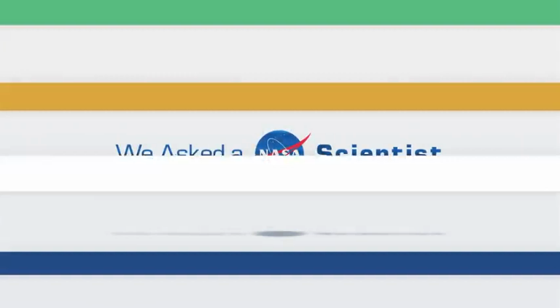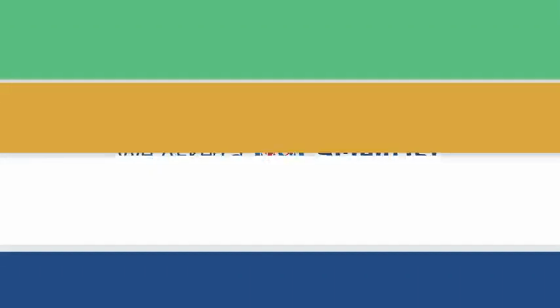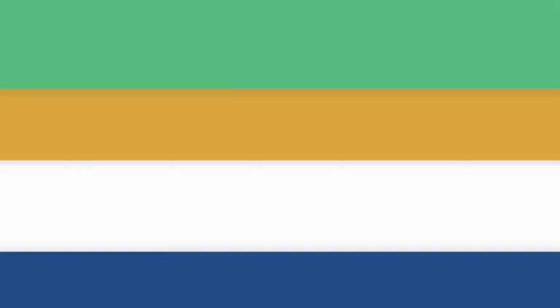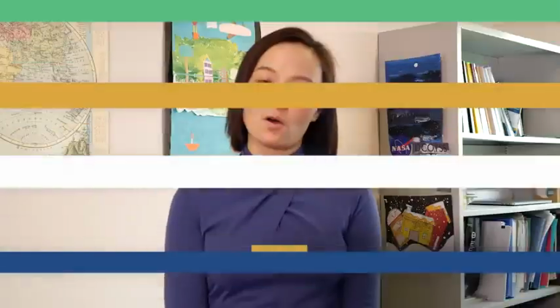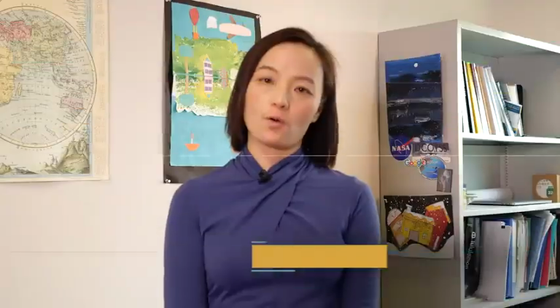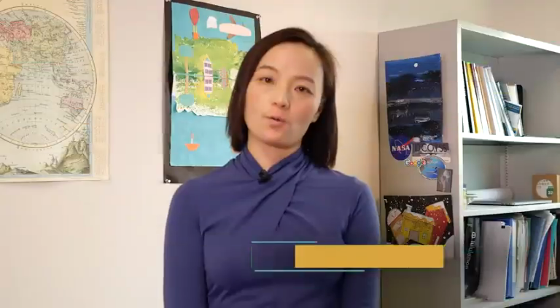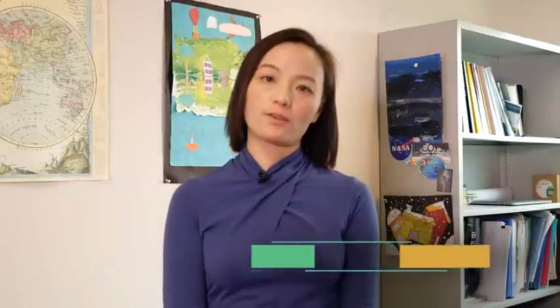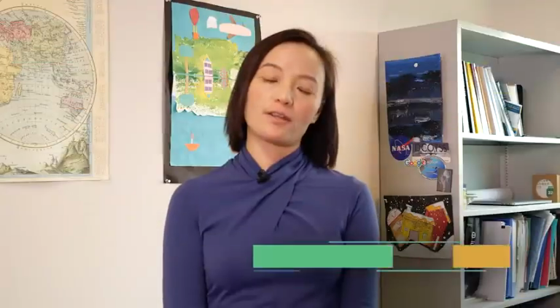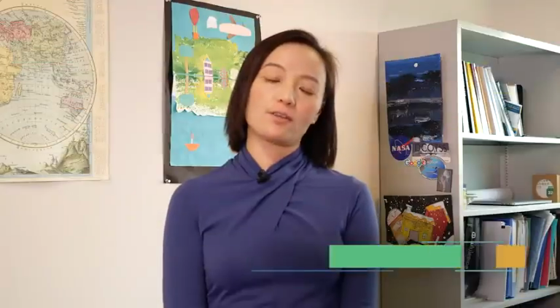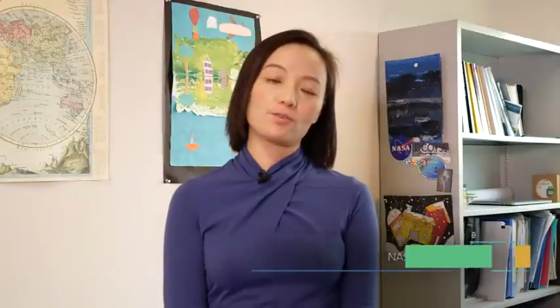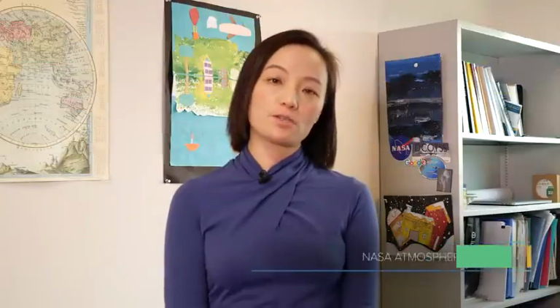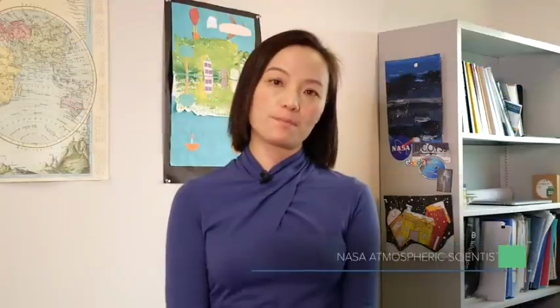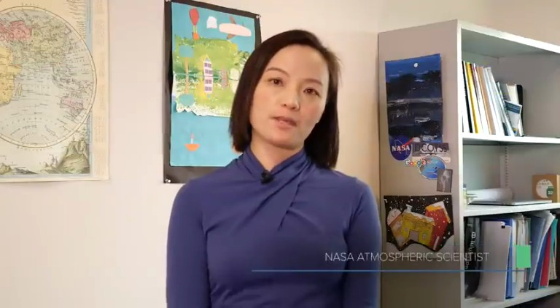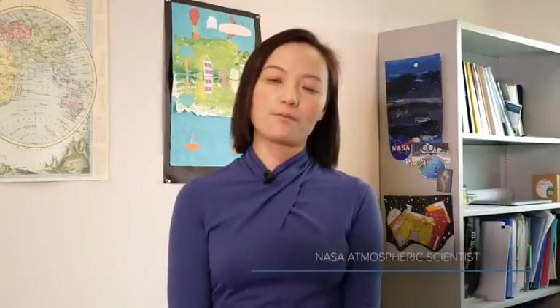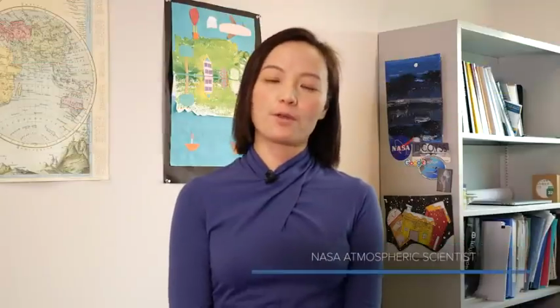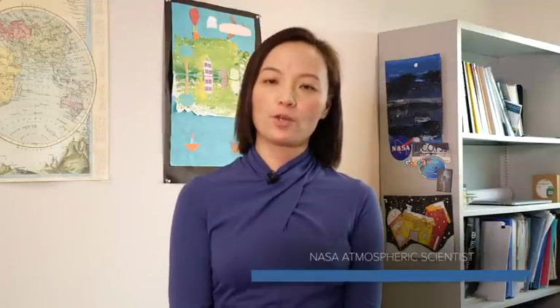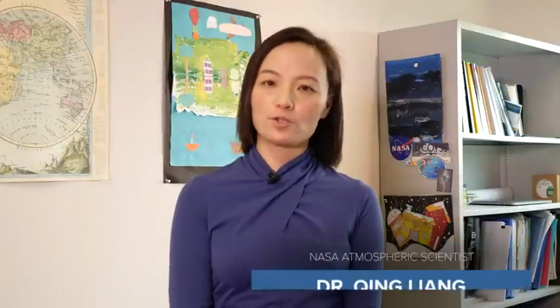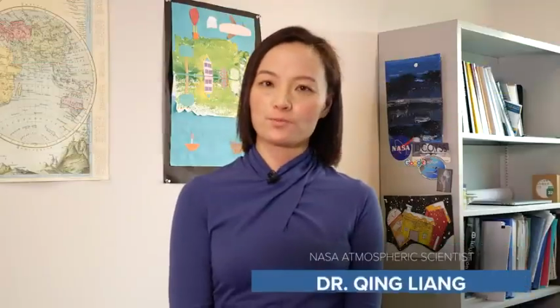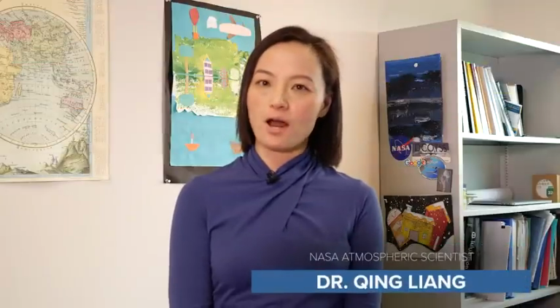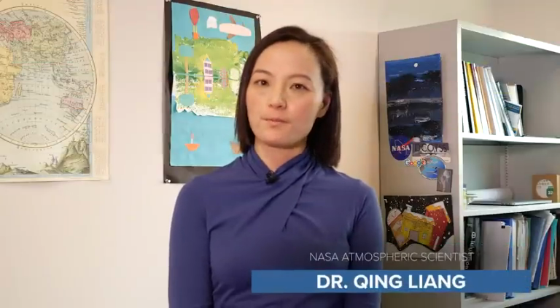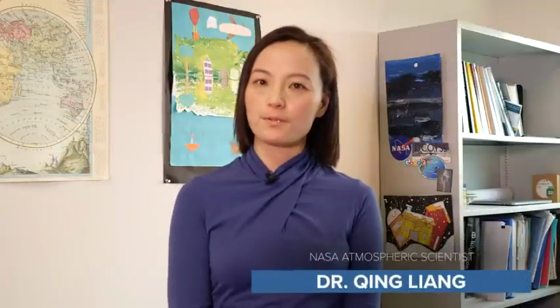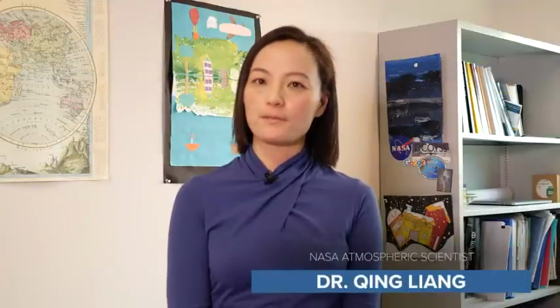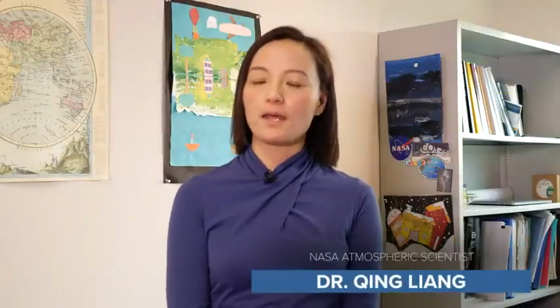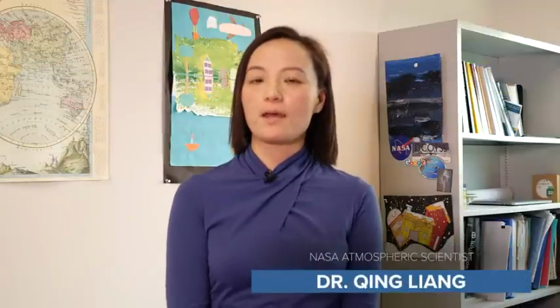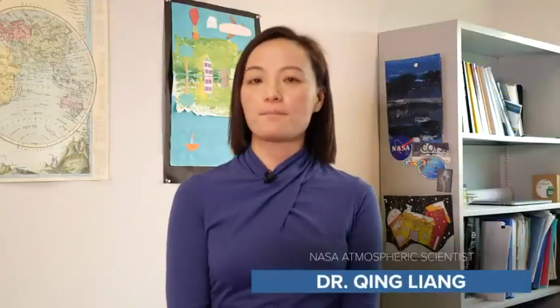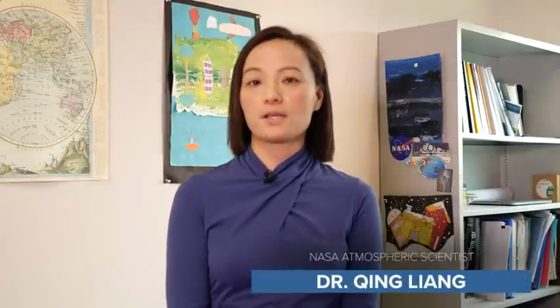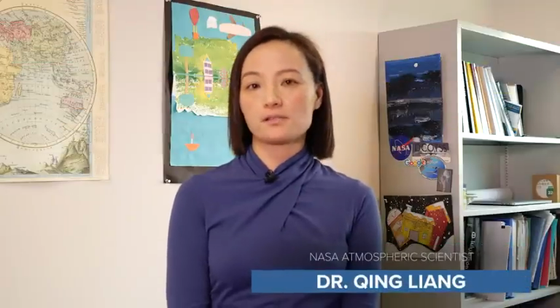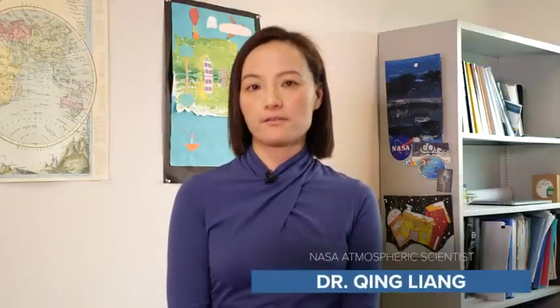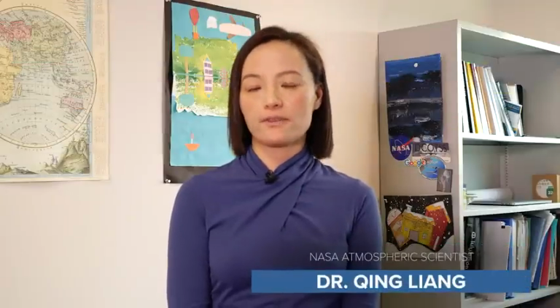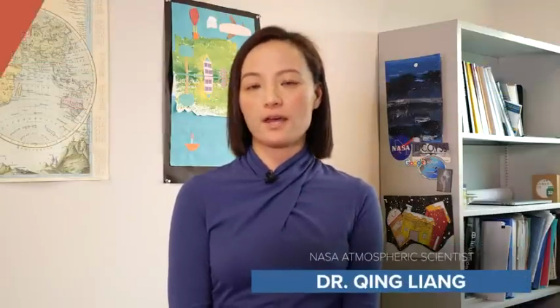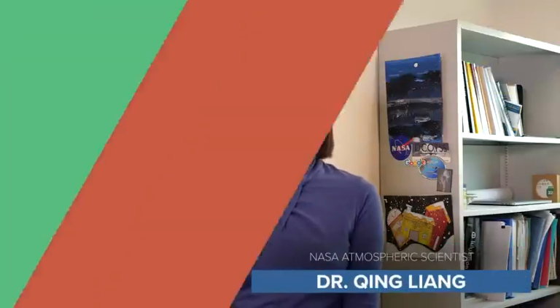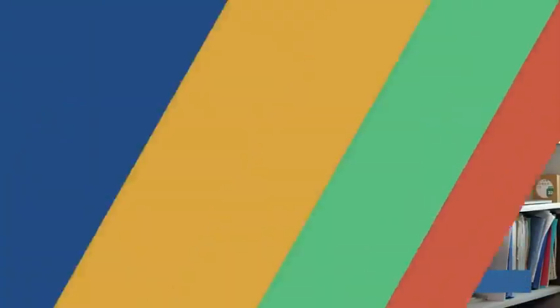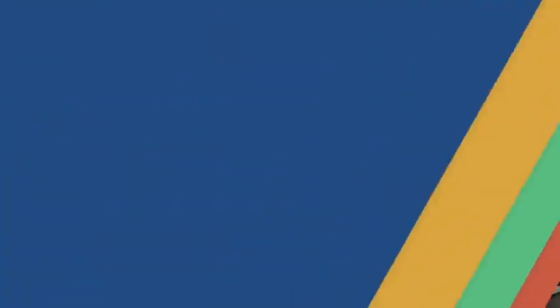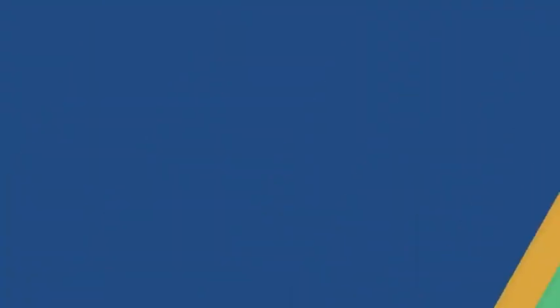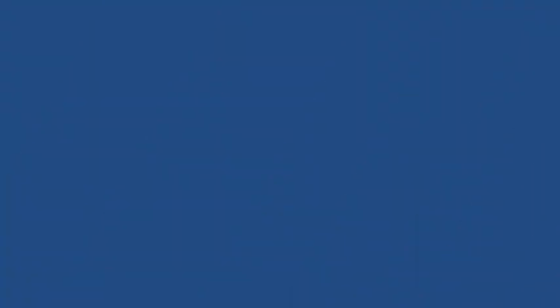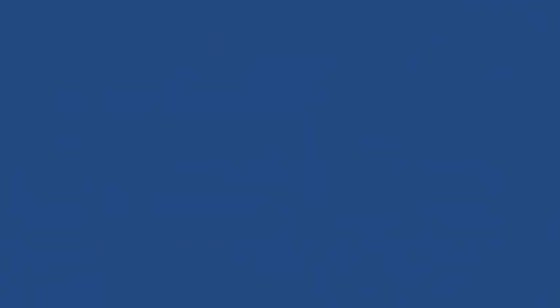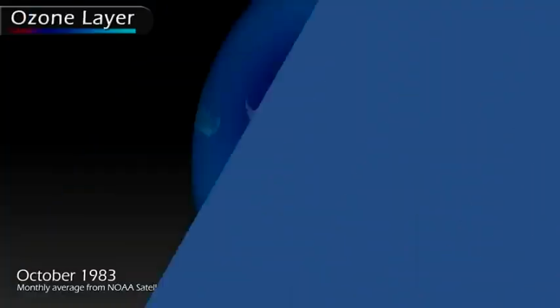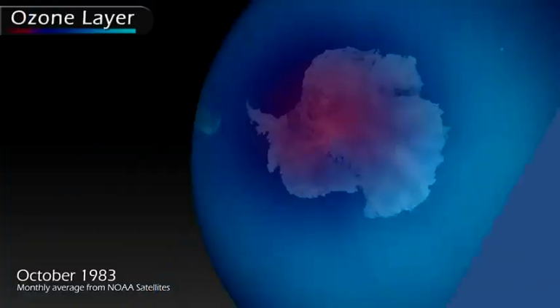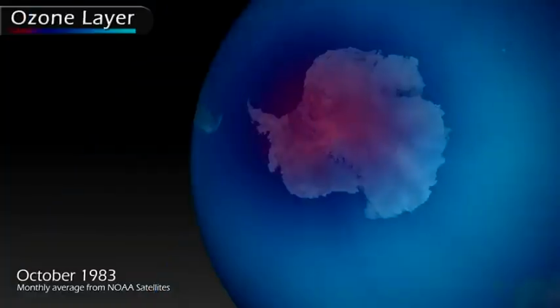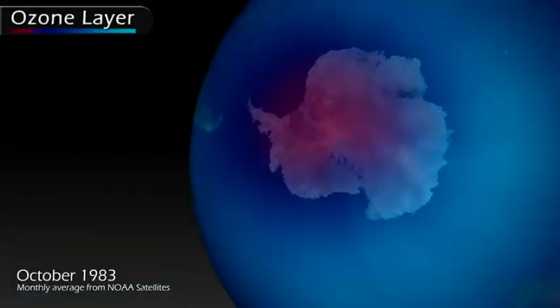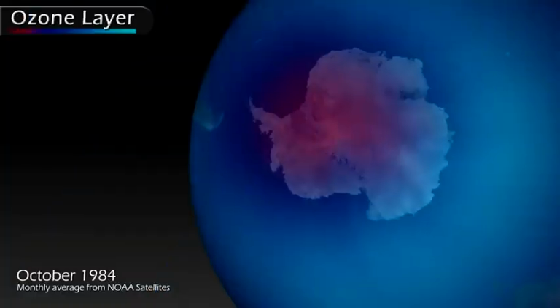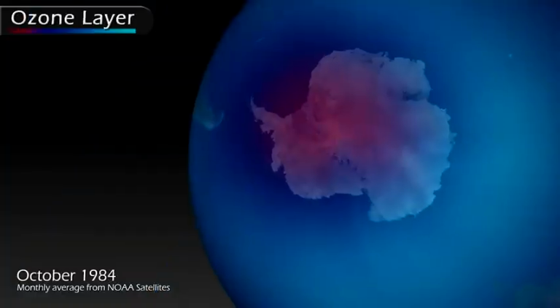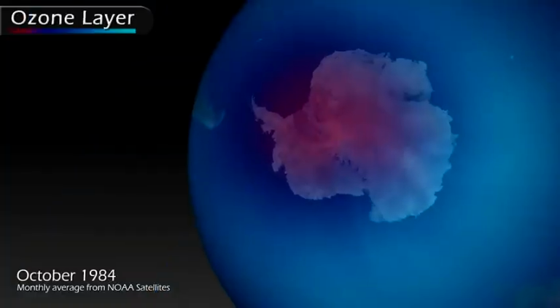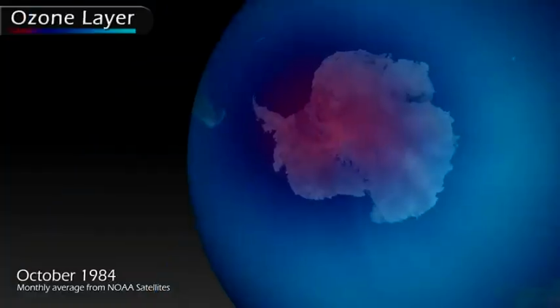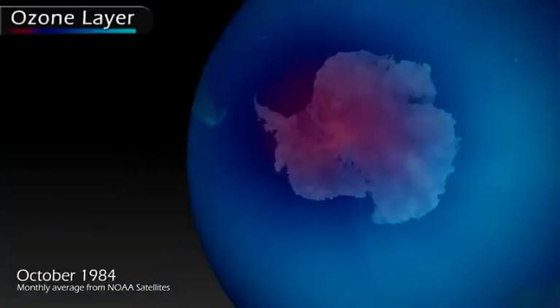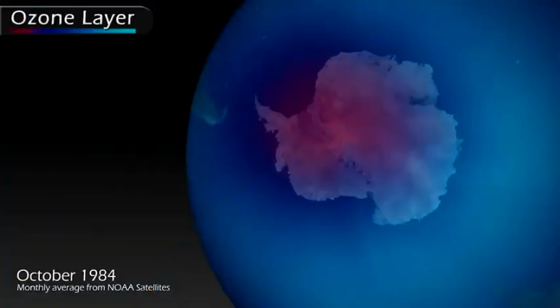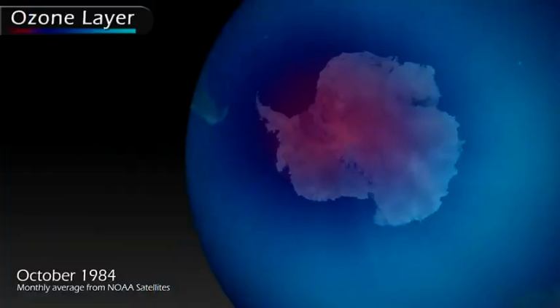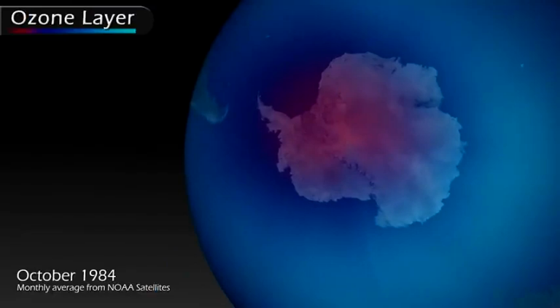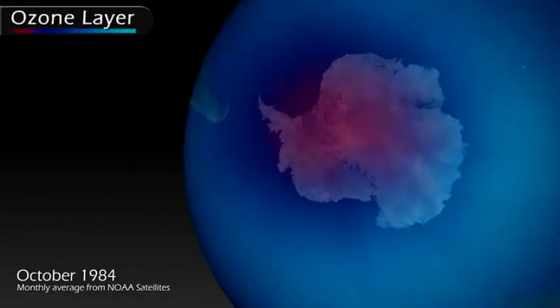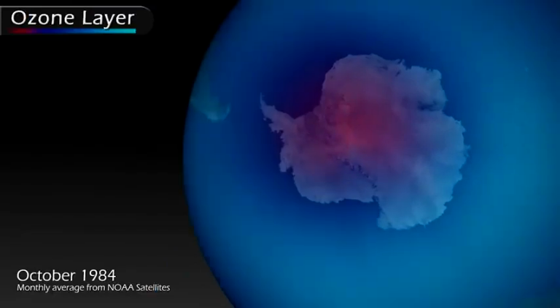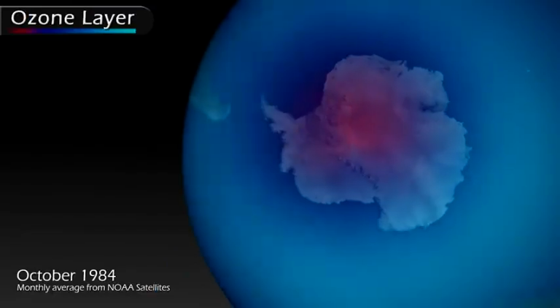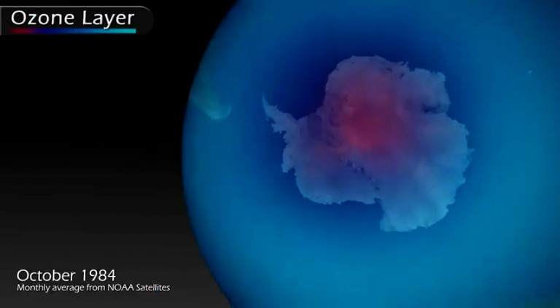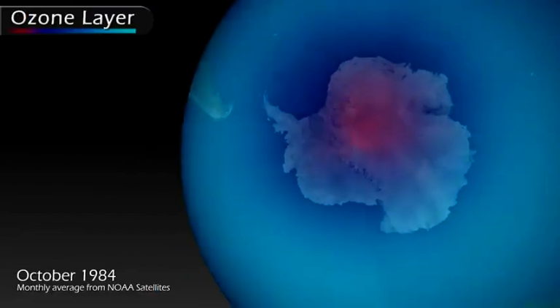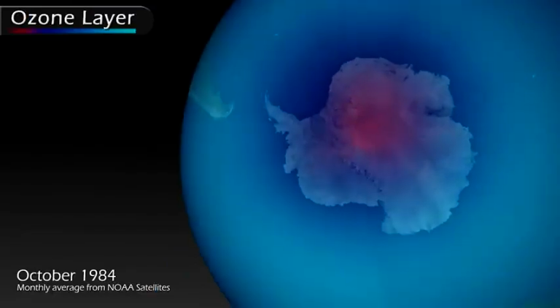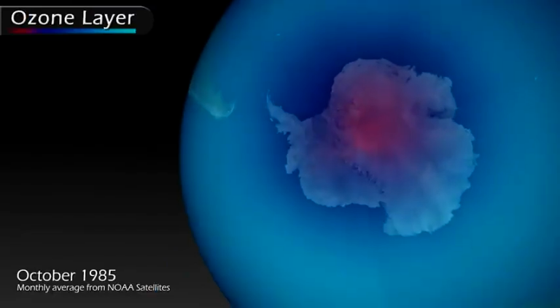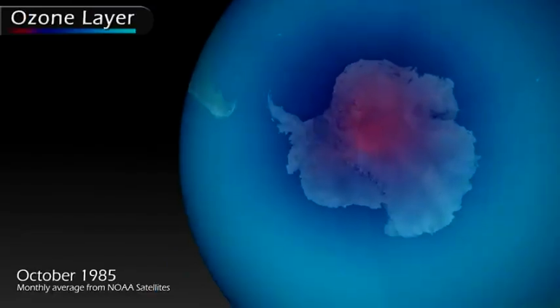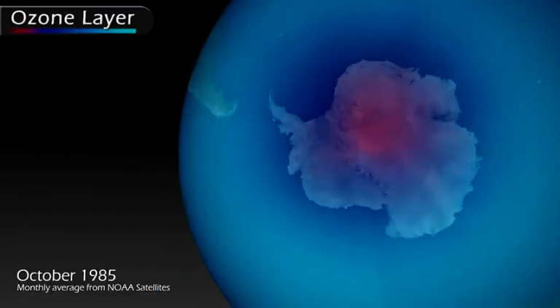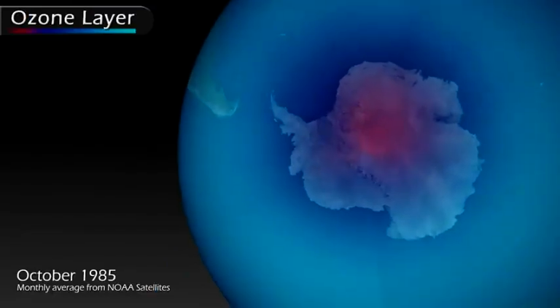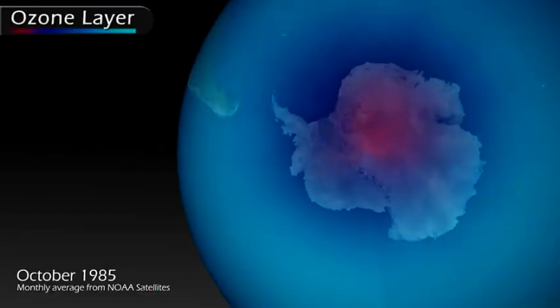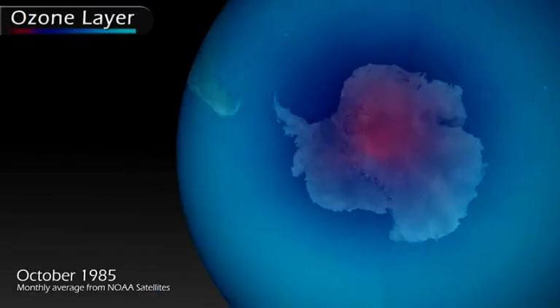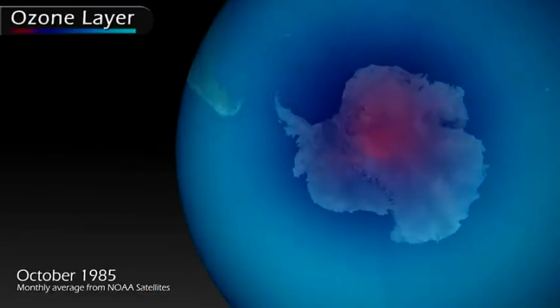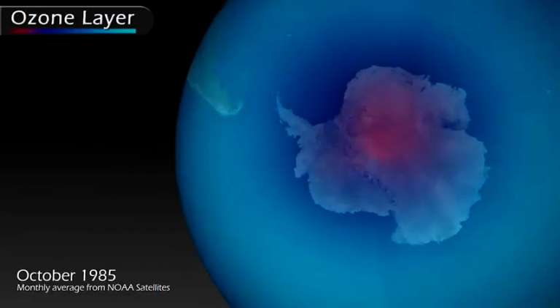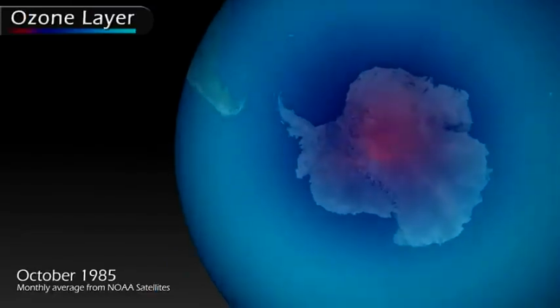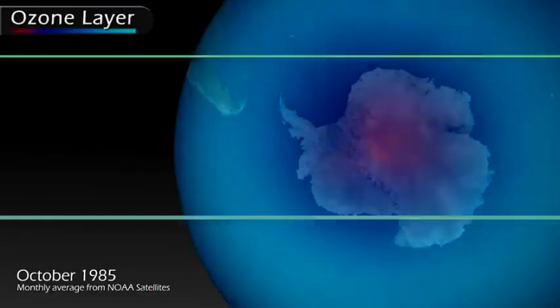There used to be a huge problem, and because of that there was a hole, especially in the Antarctic, in the ozone layer.